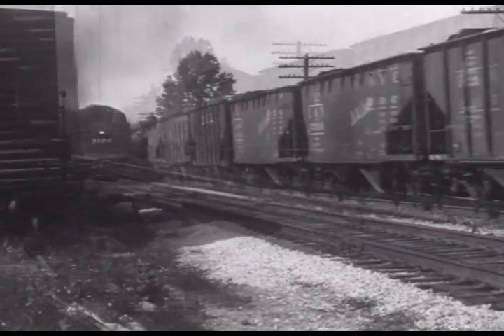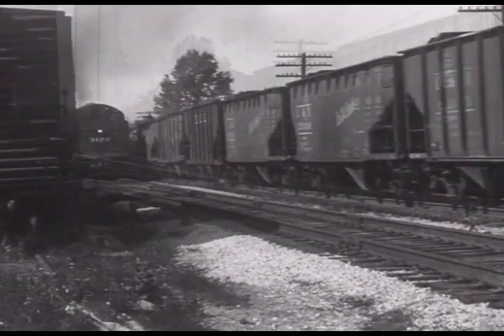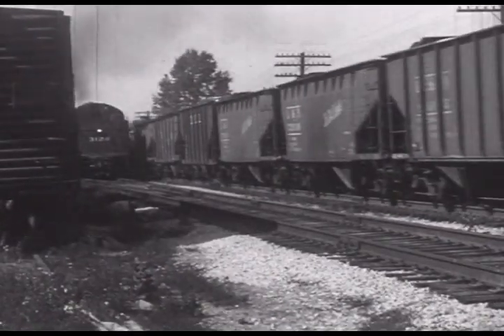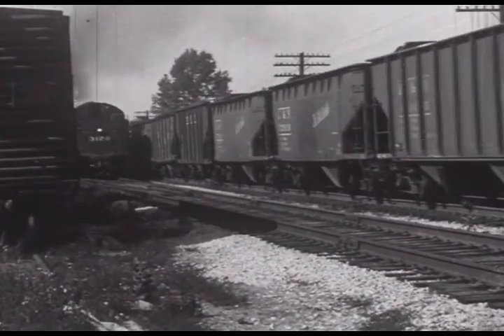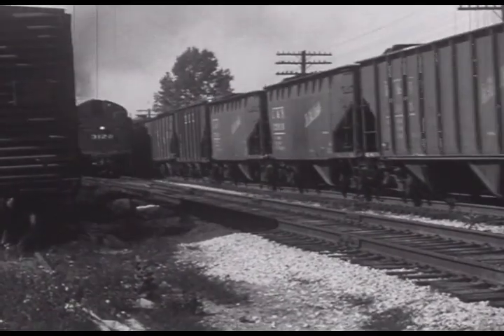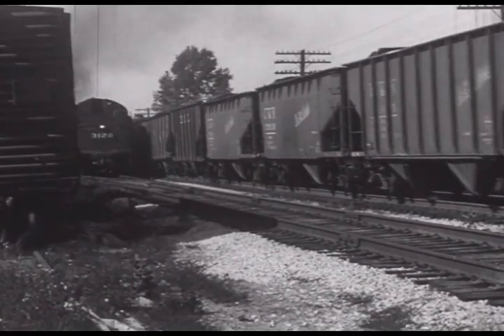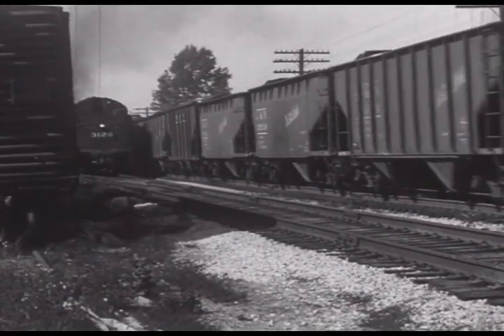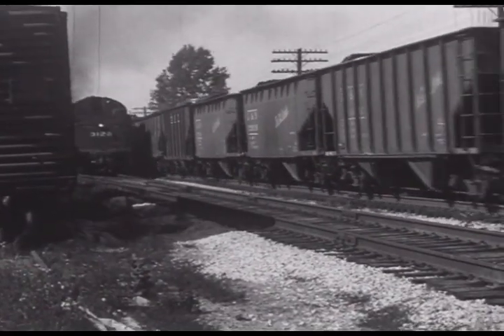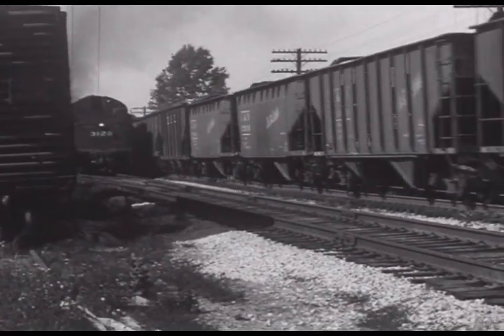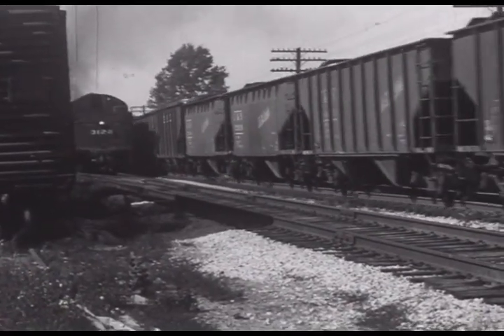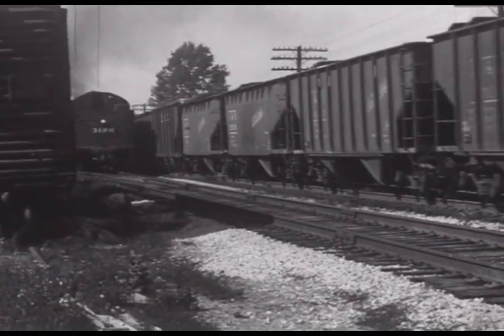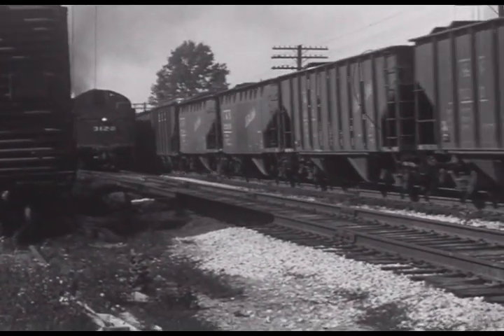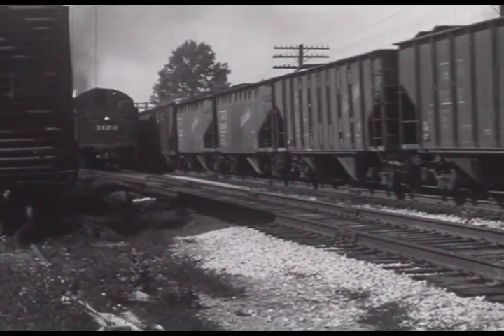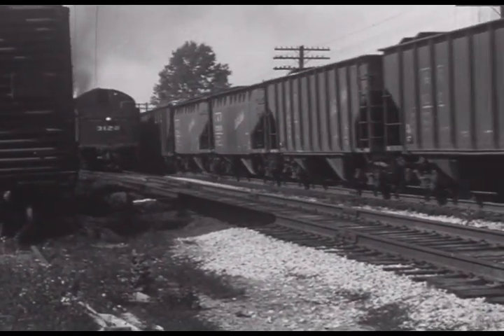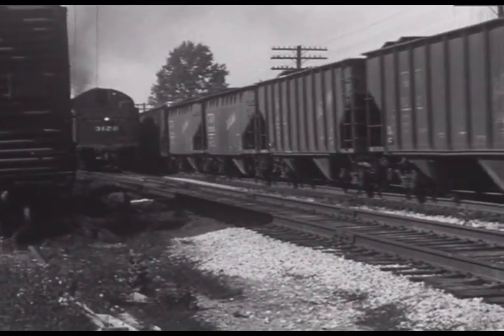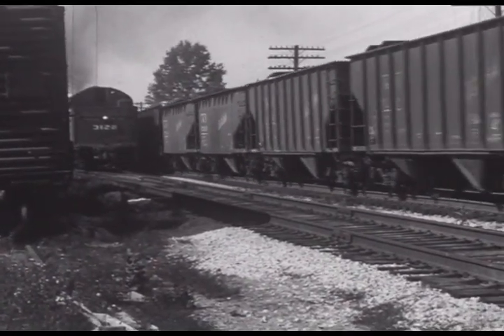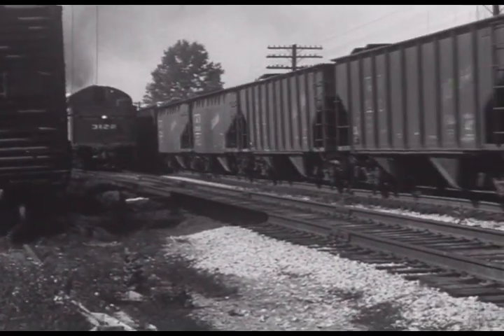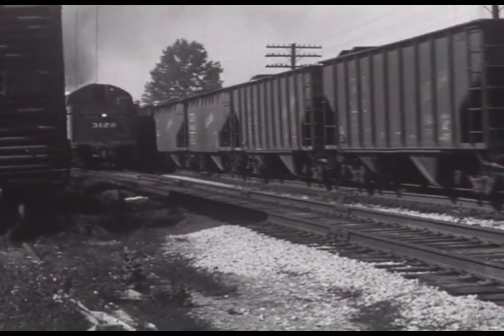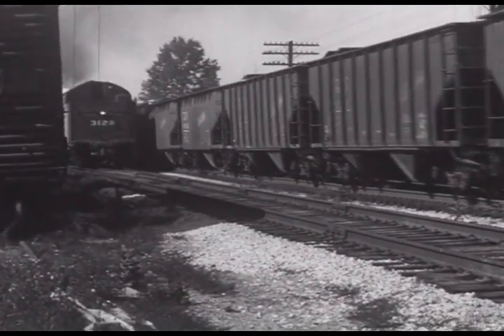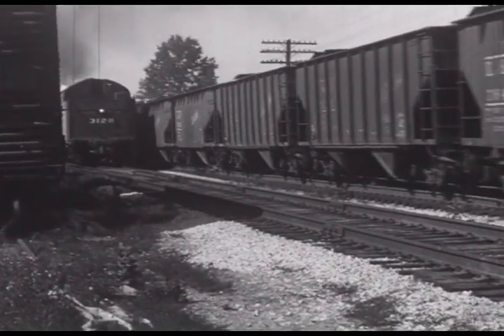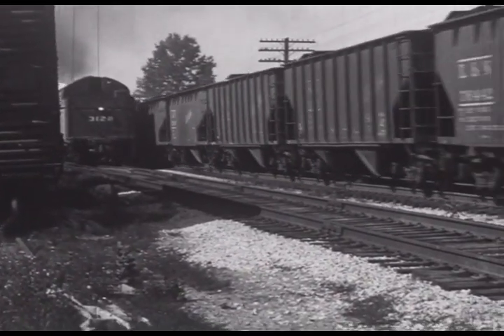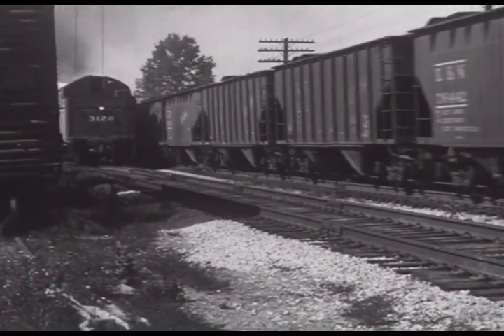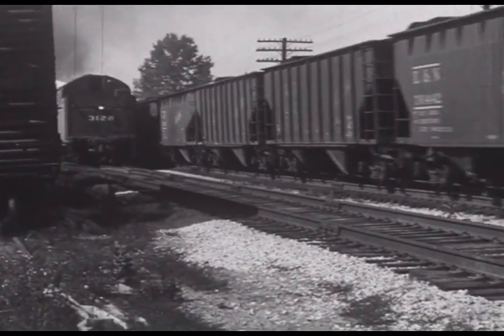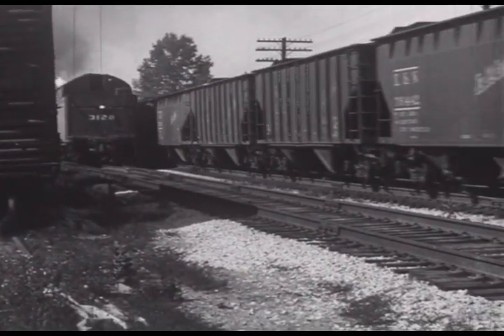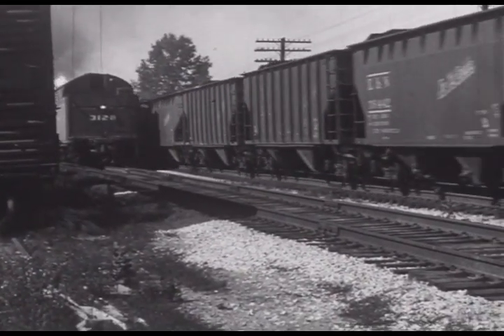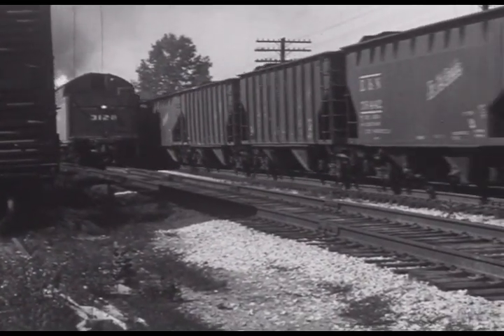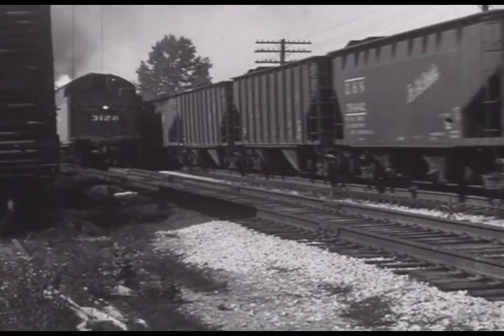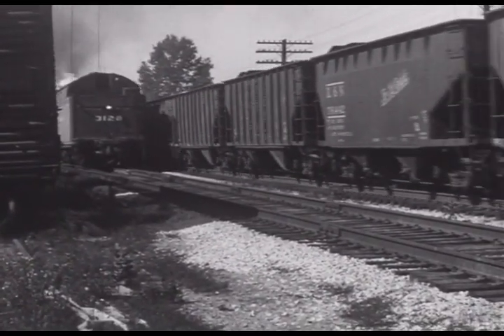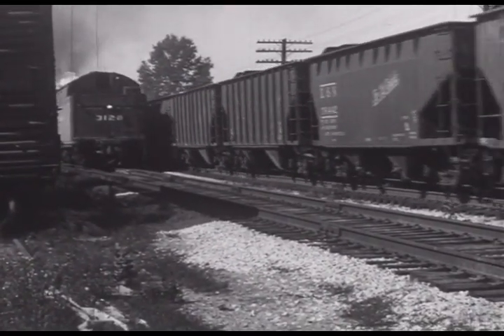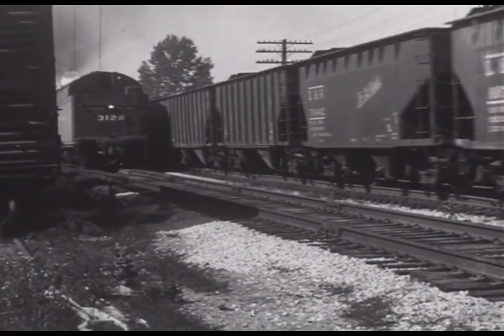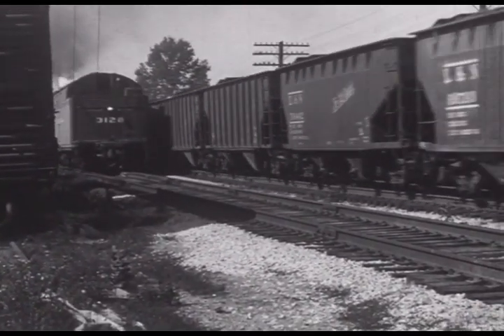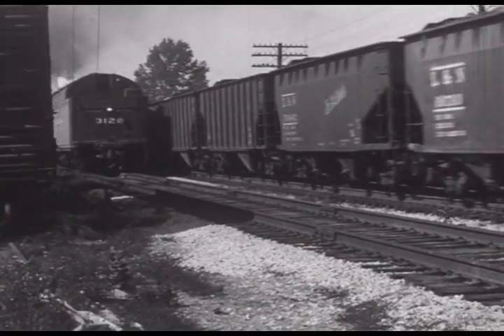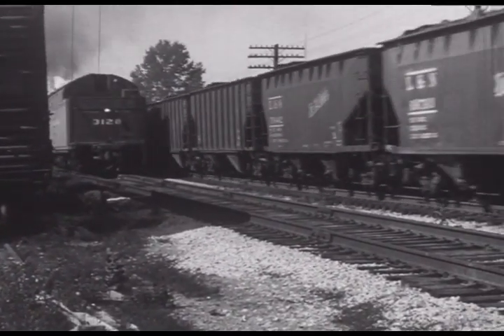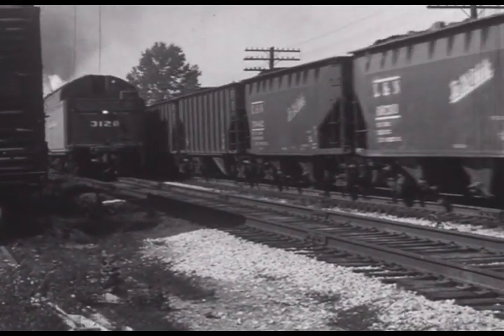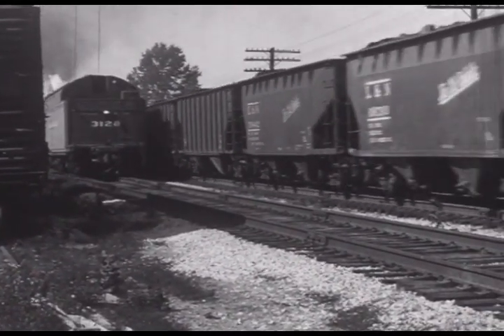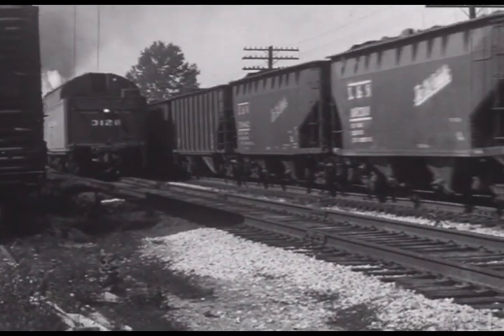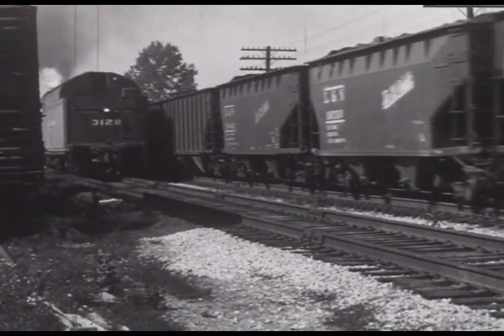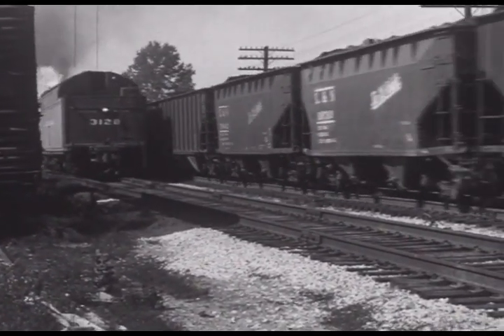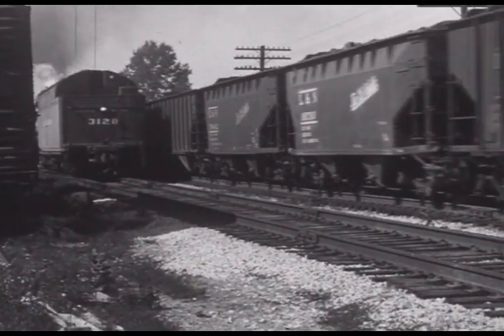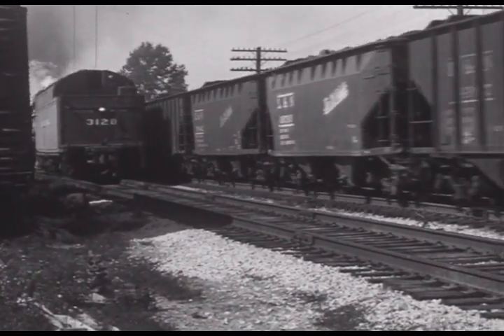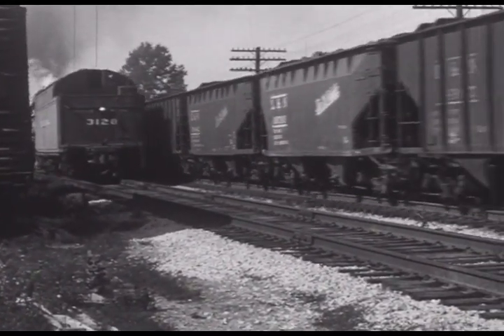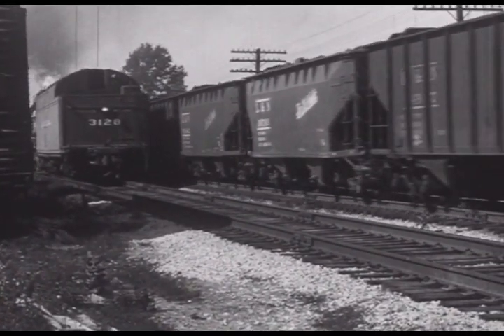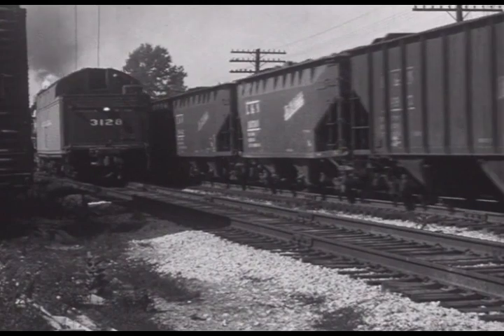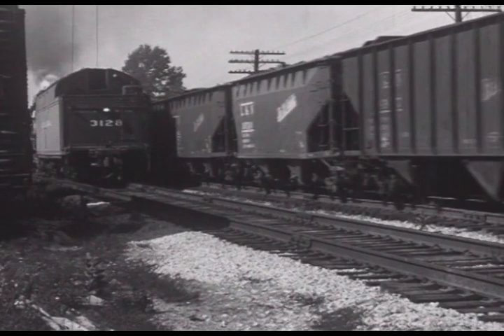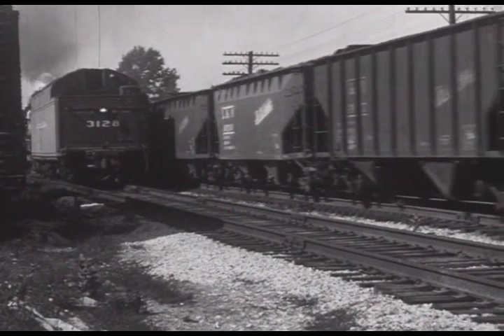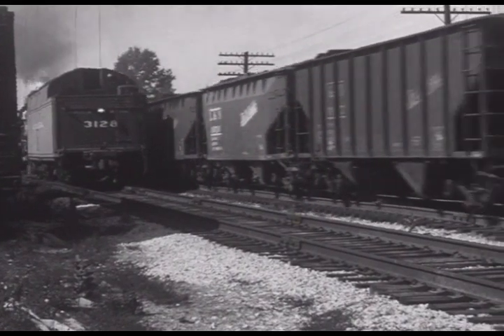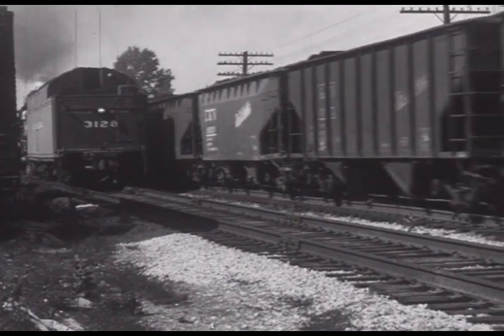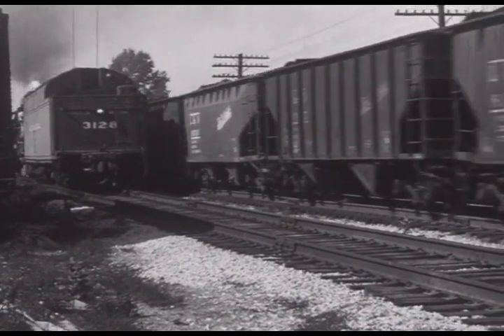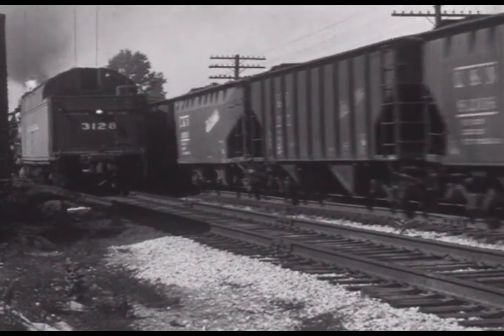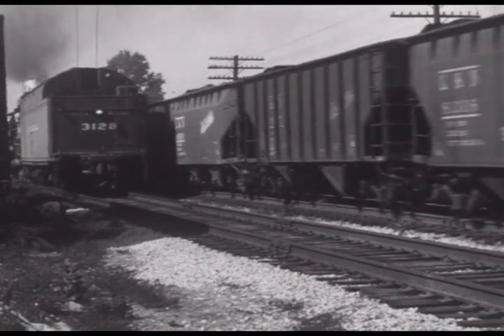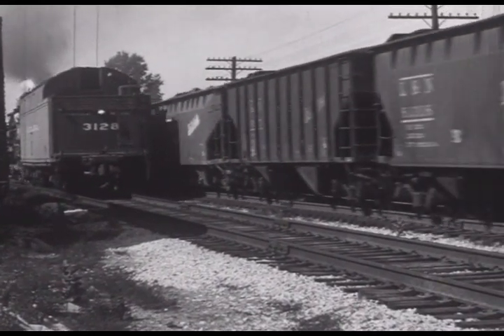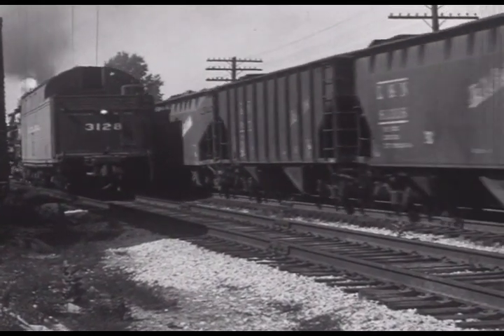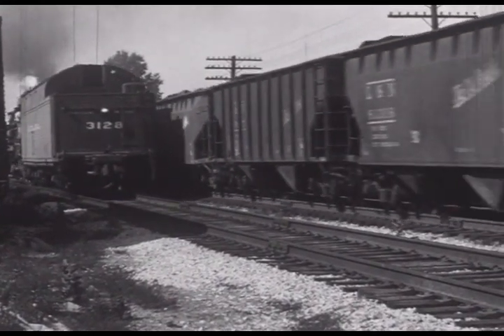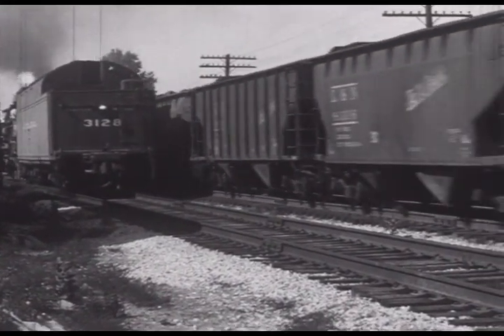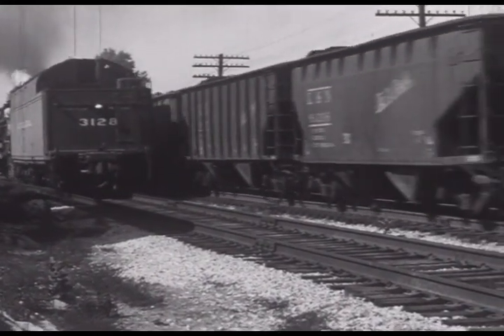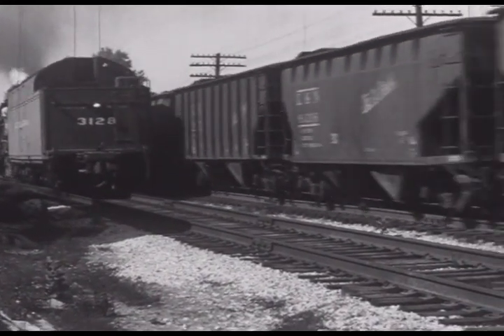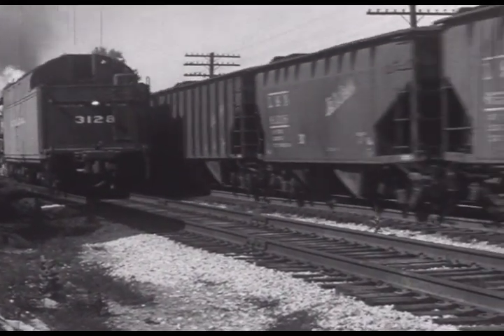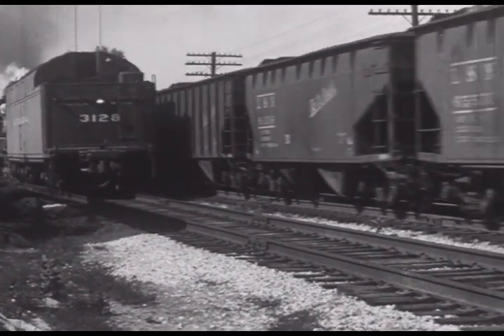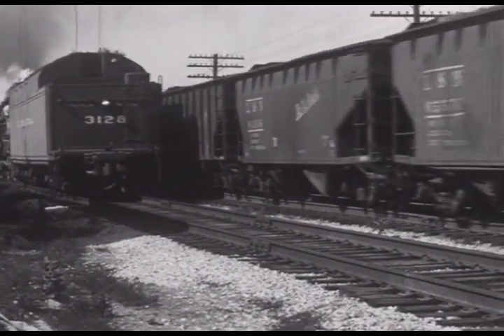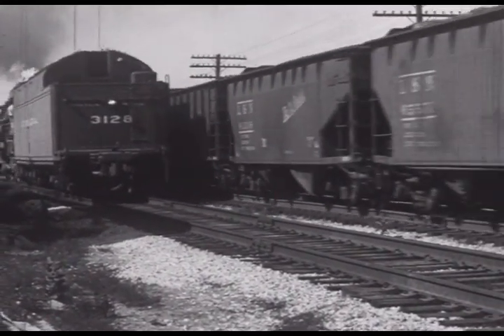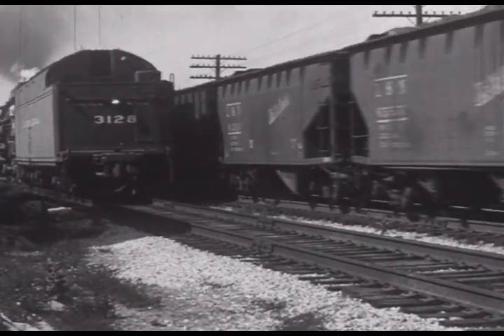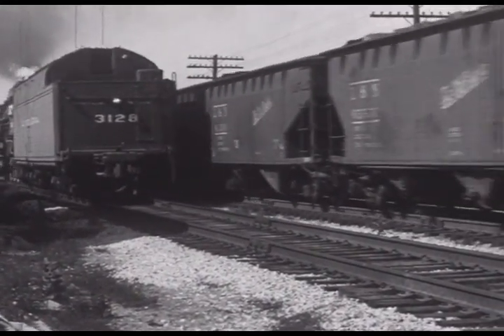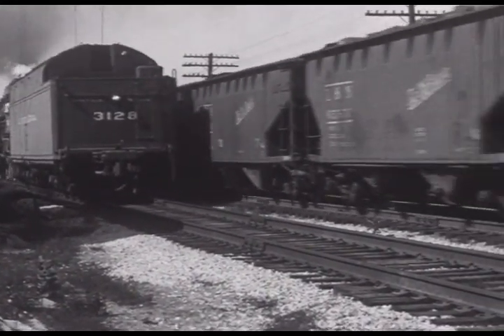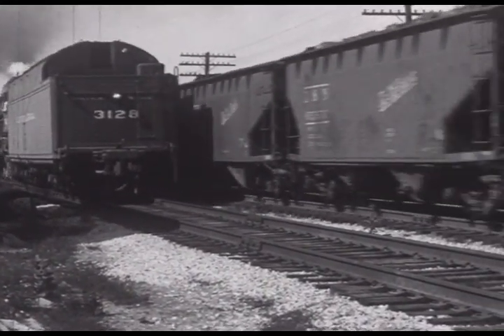The 3128 cuts off, and as it backs through town, the 2886 continues on to green. The 2128 goes to Greensburg with the train.